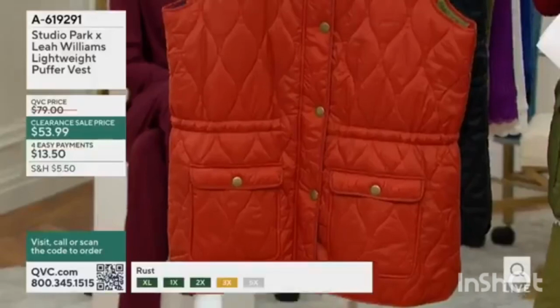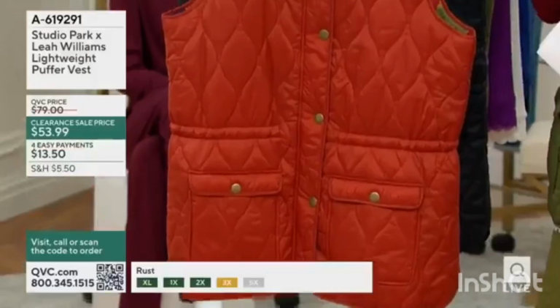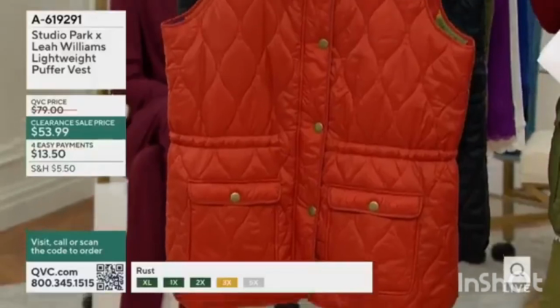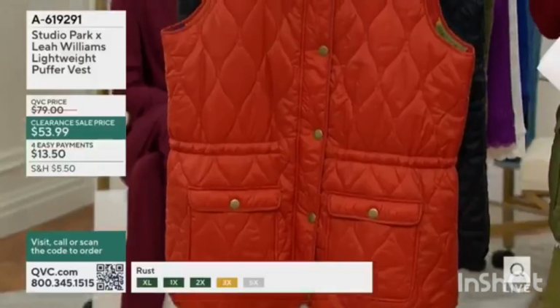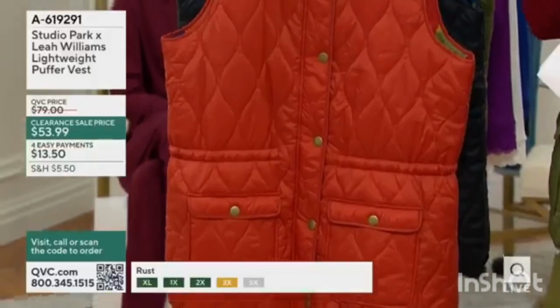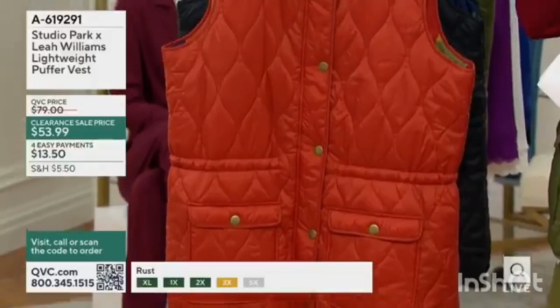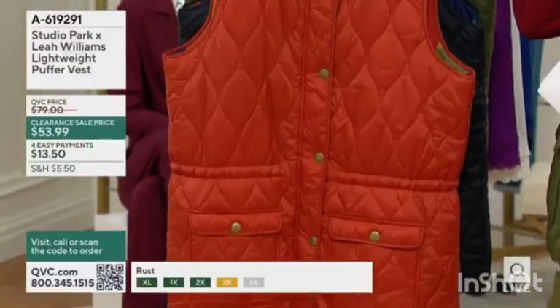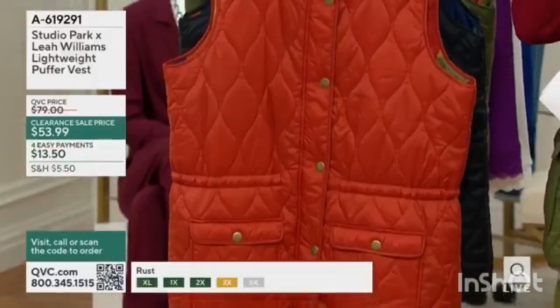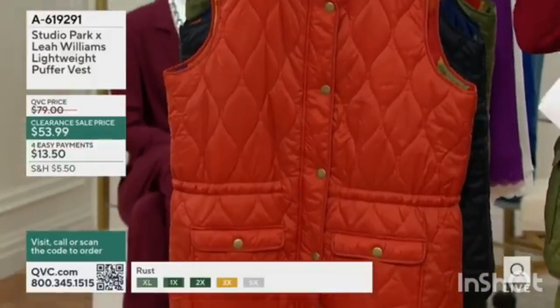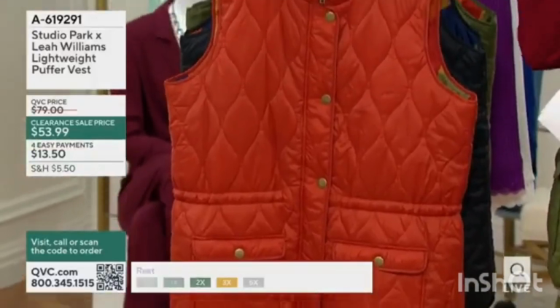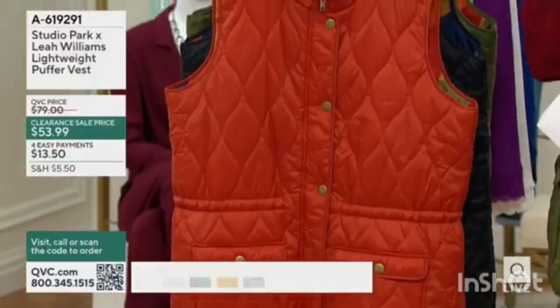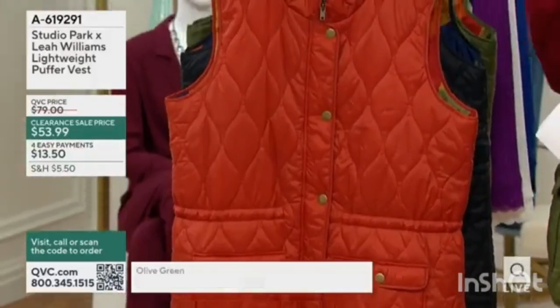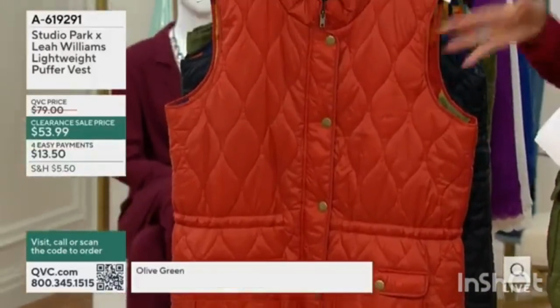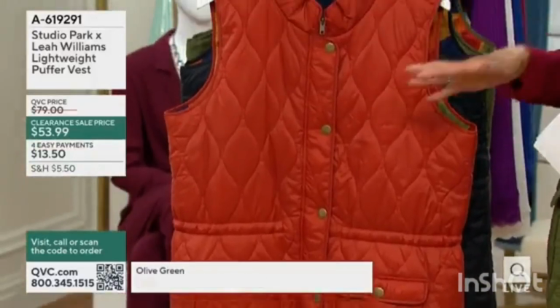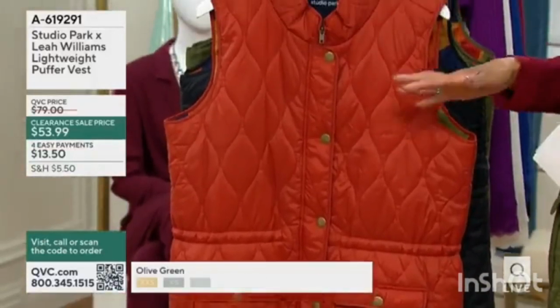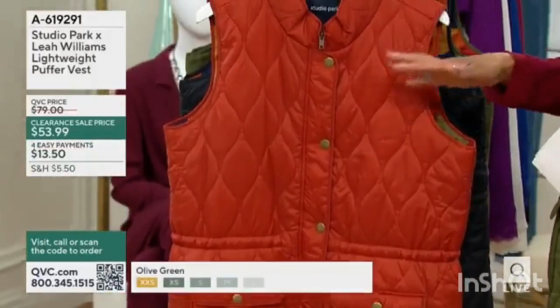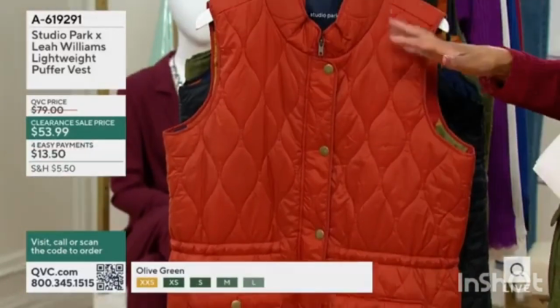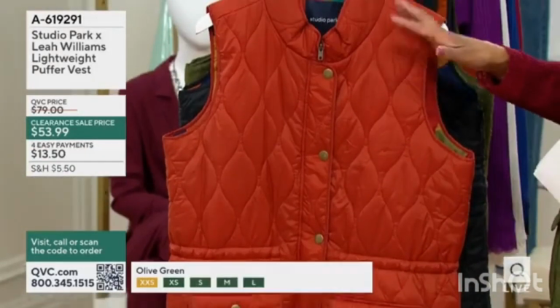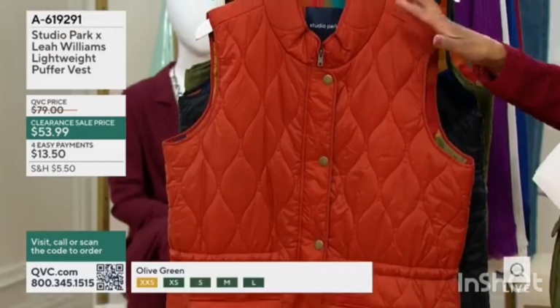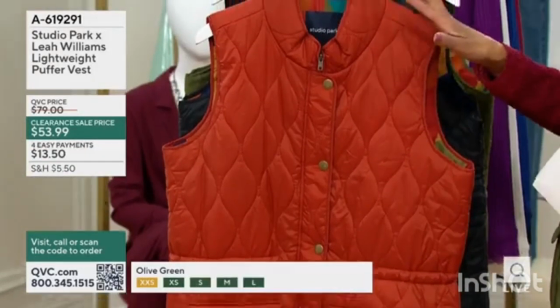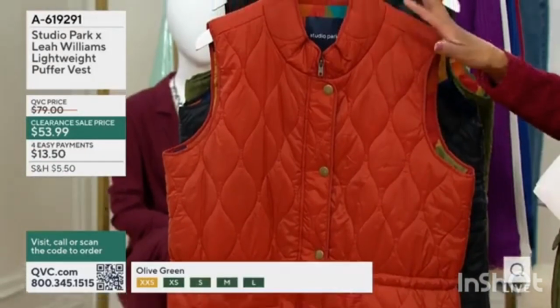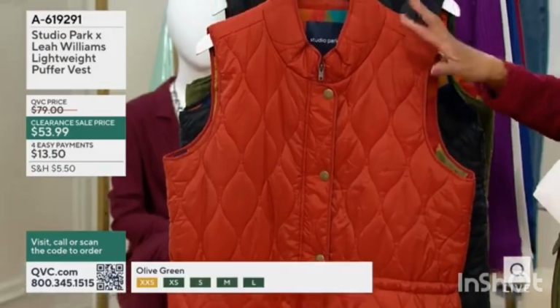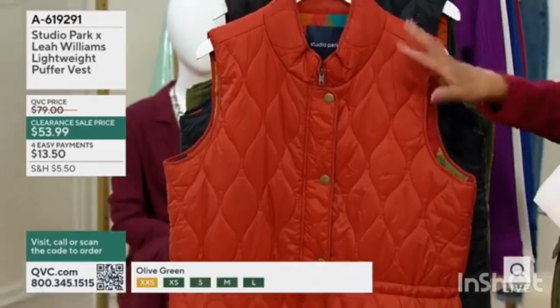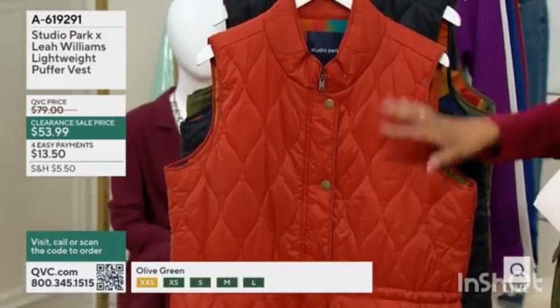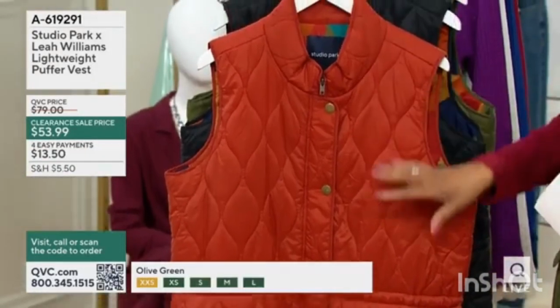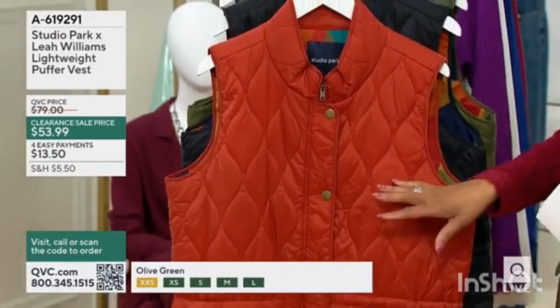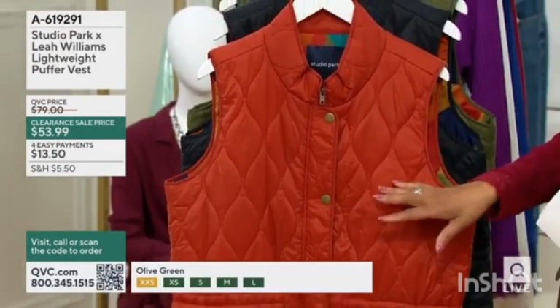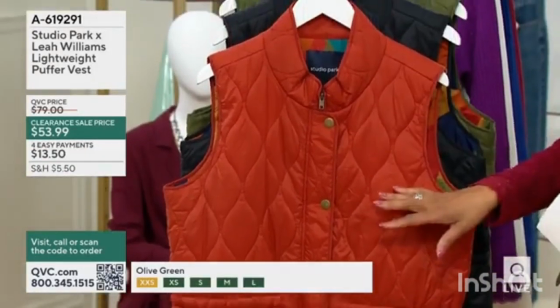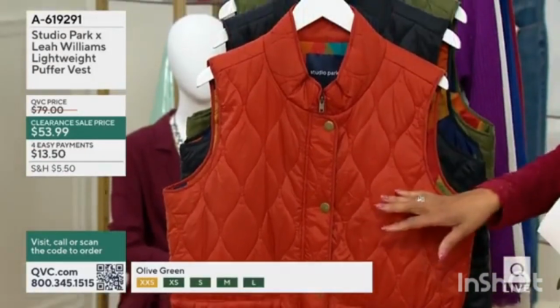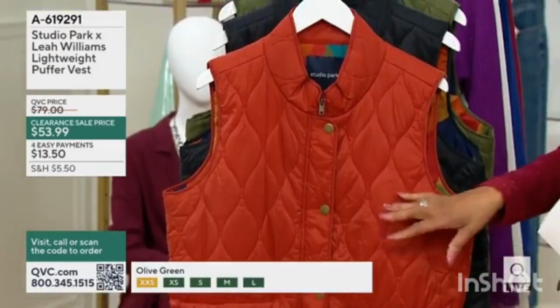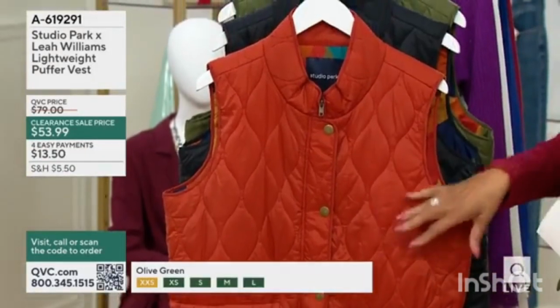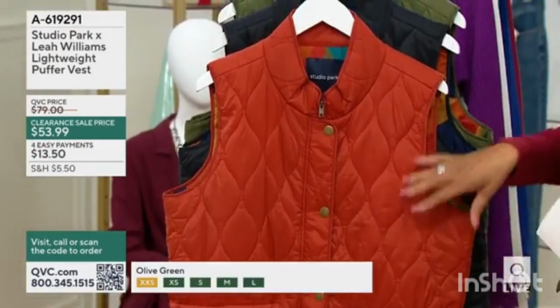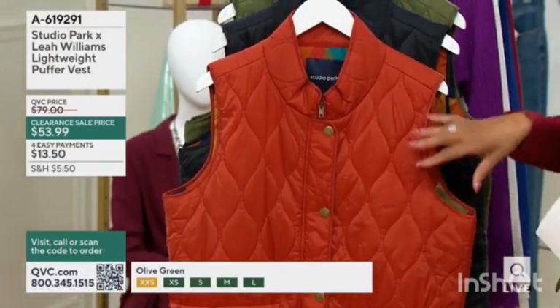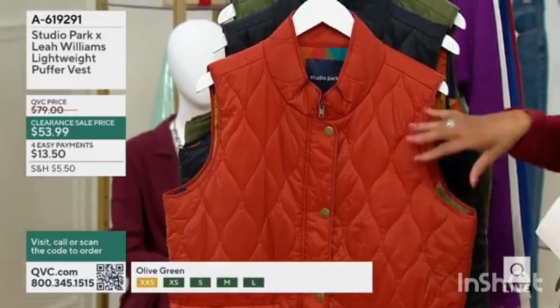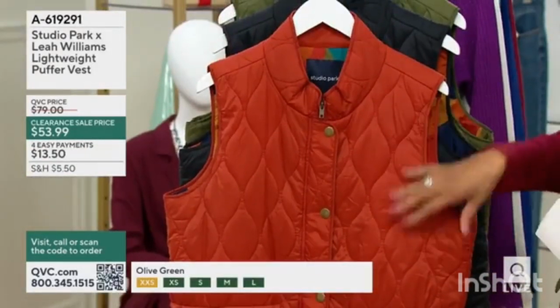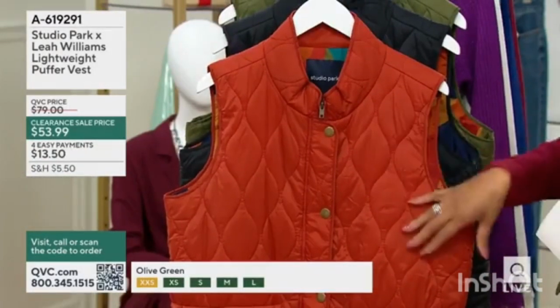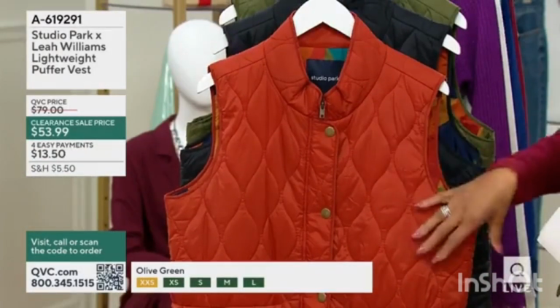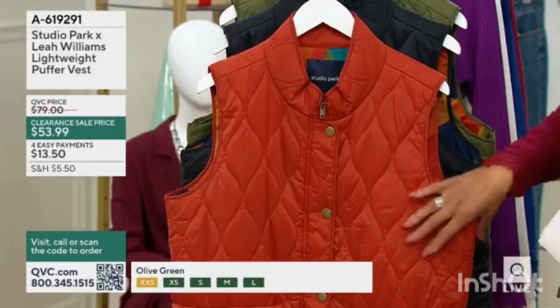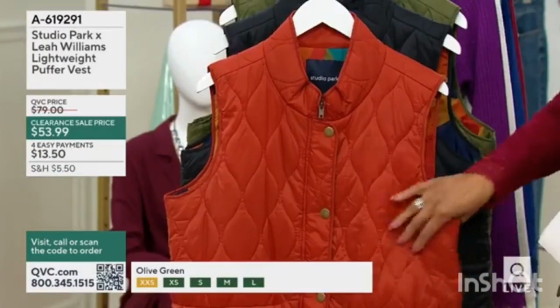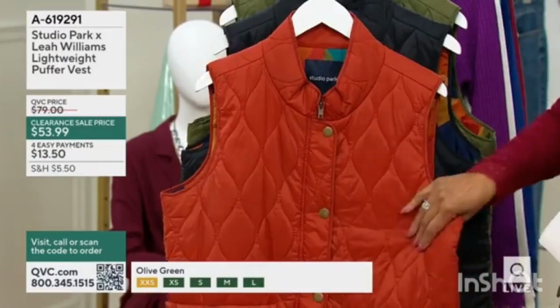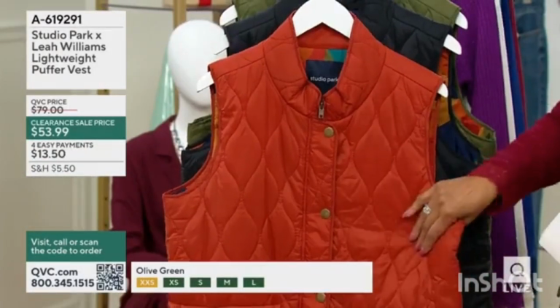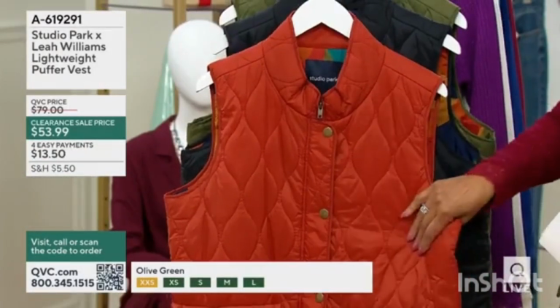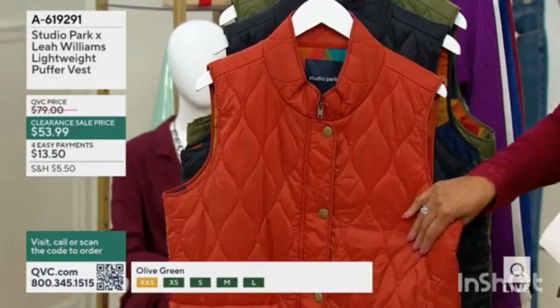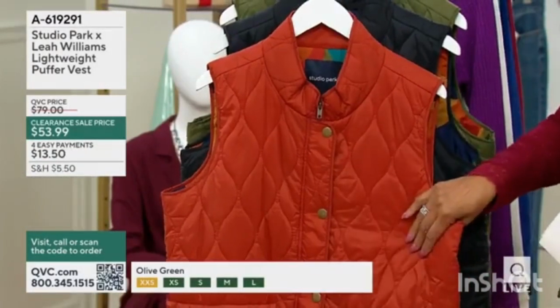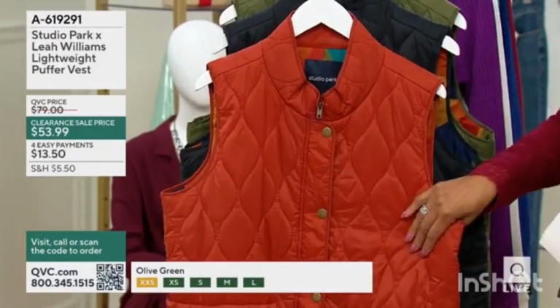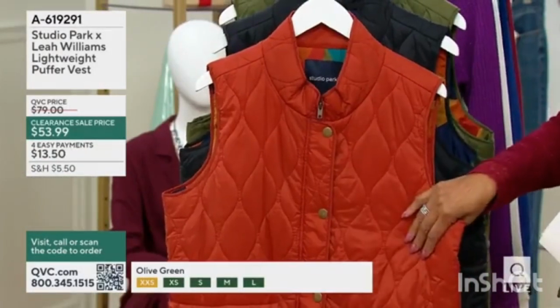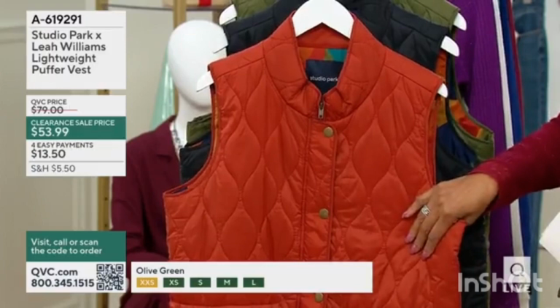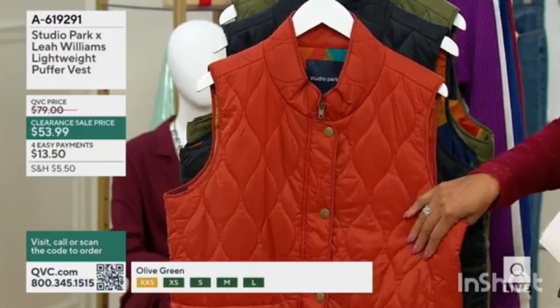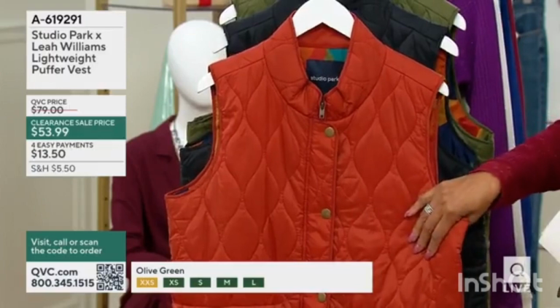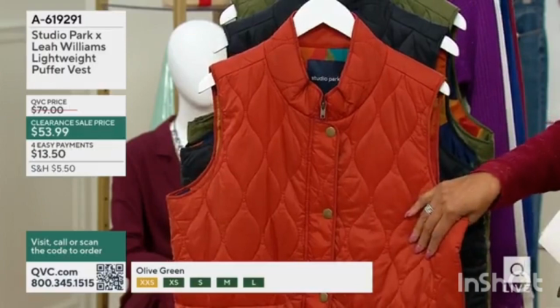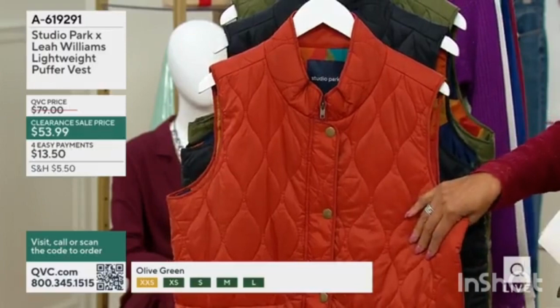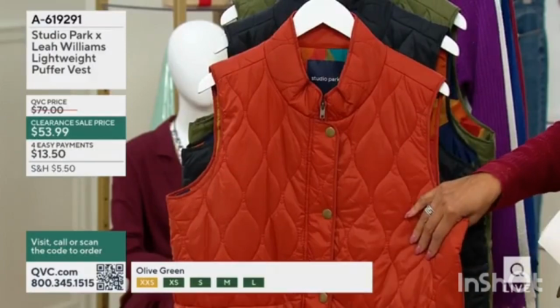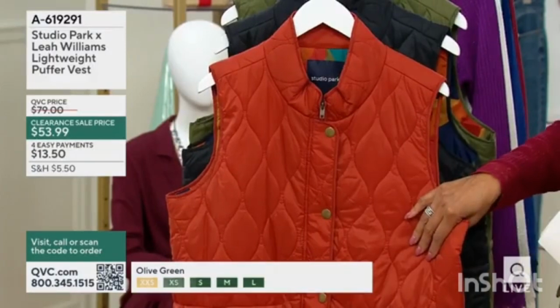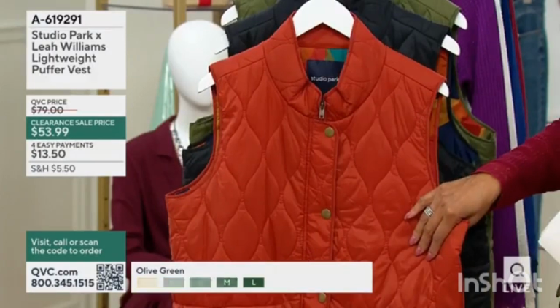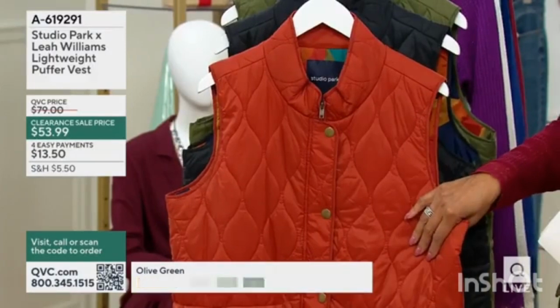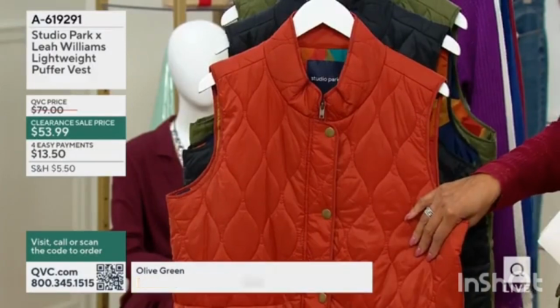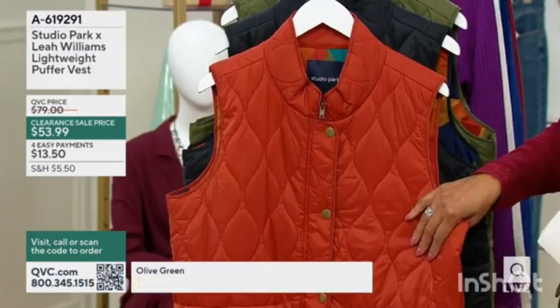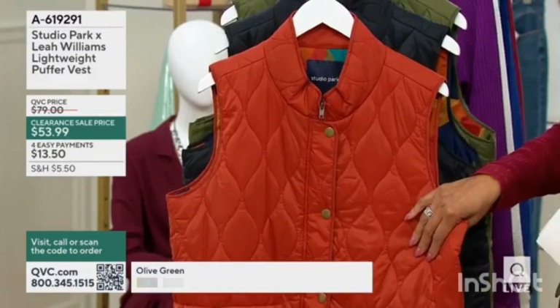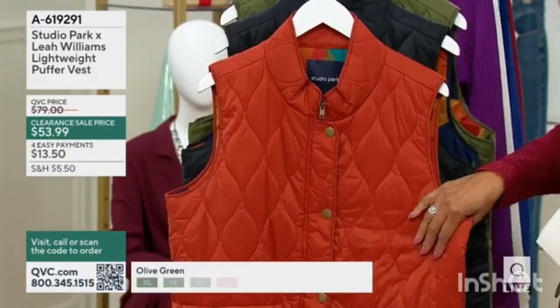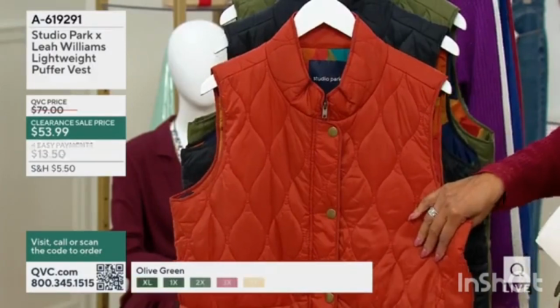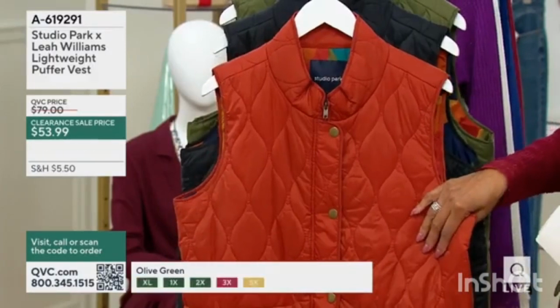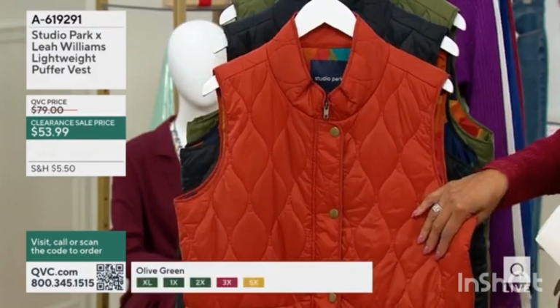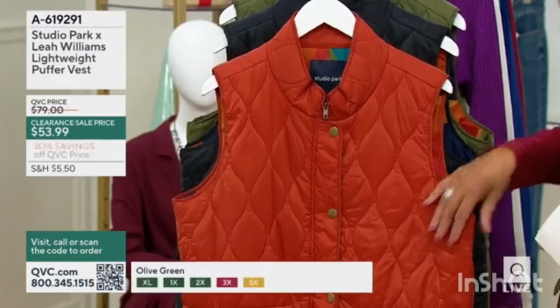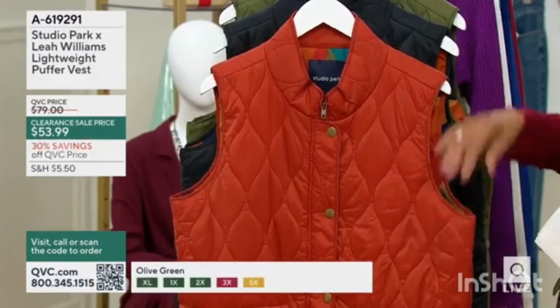Layer for color, layer for warmth, layer for style — and so that's what I included.